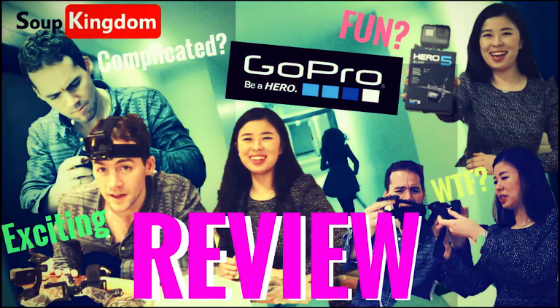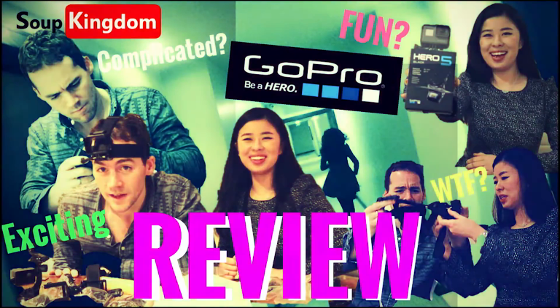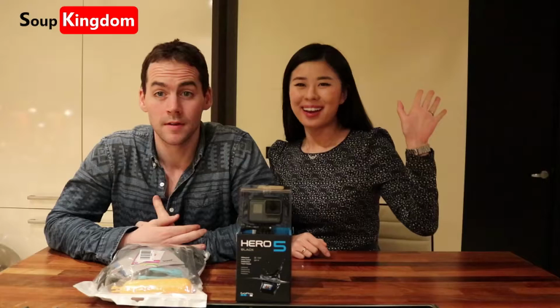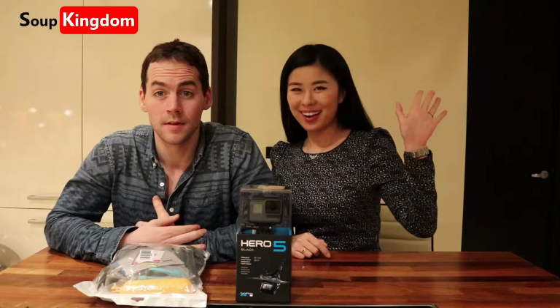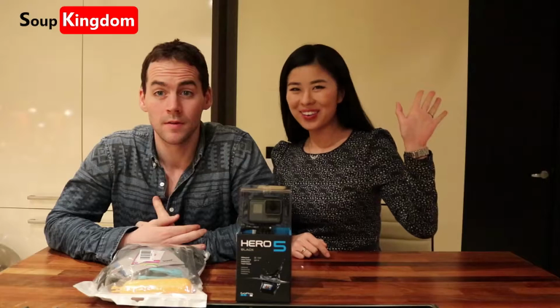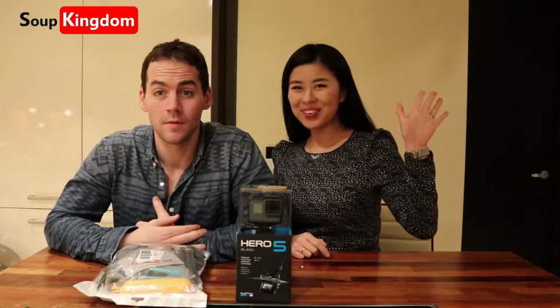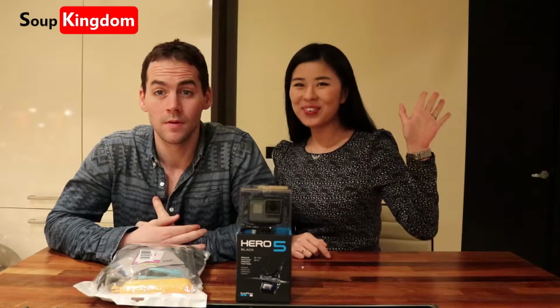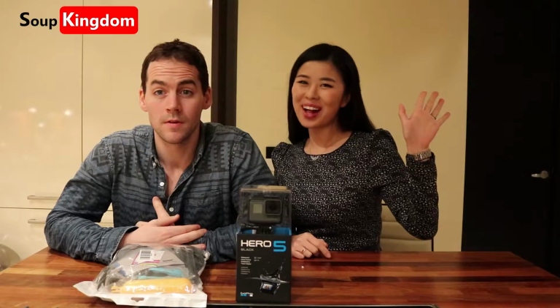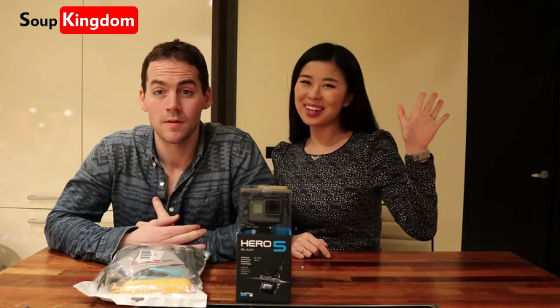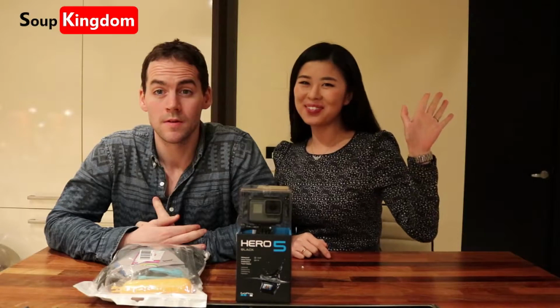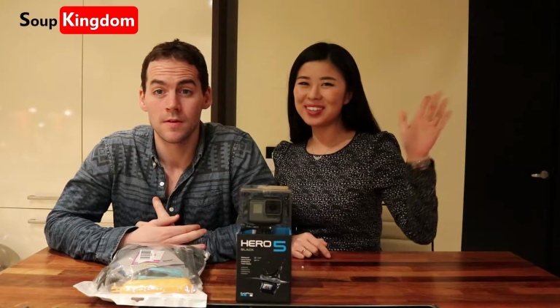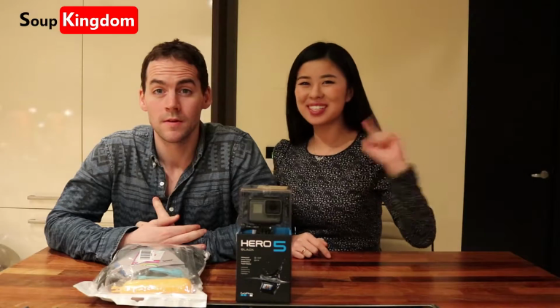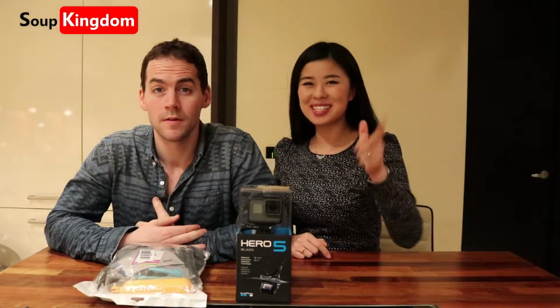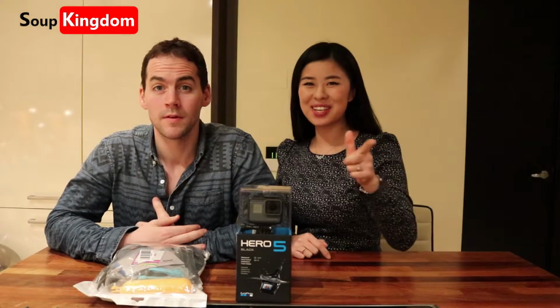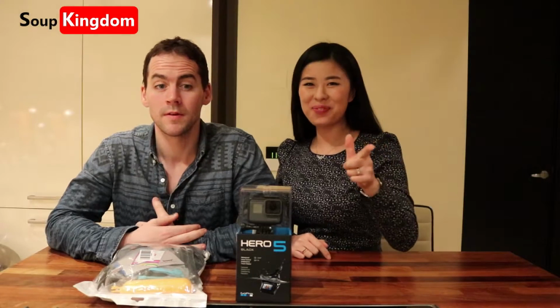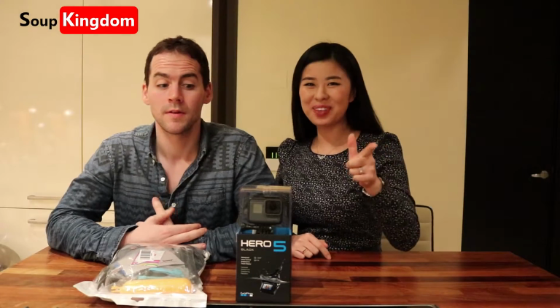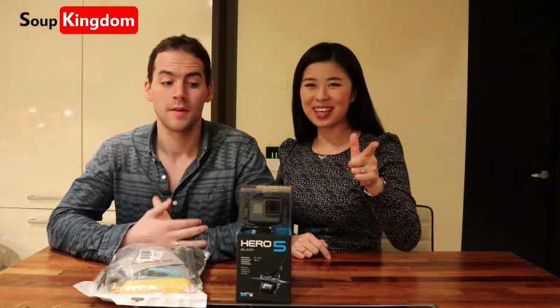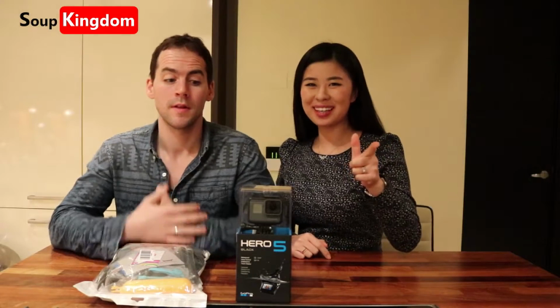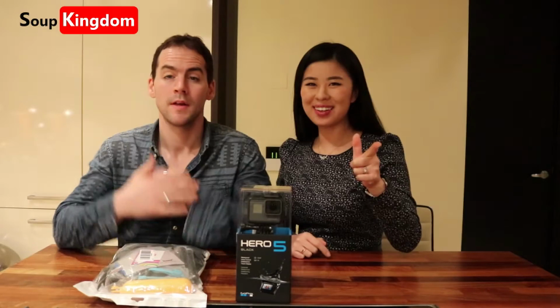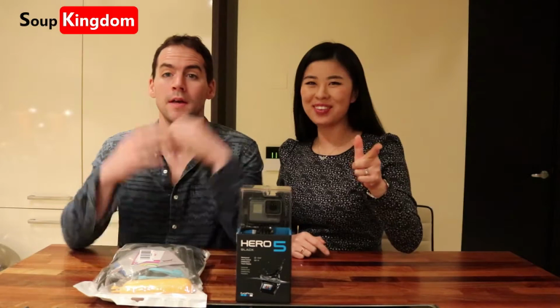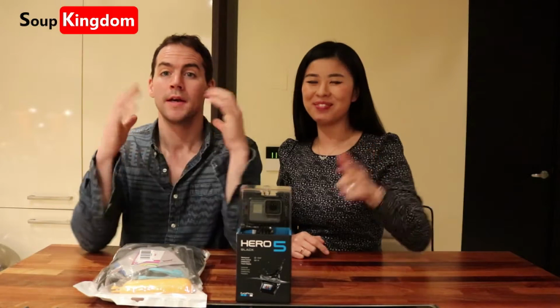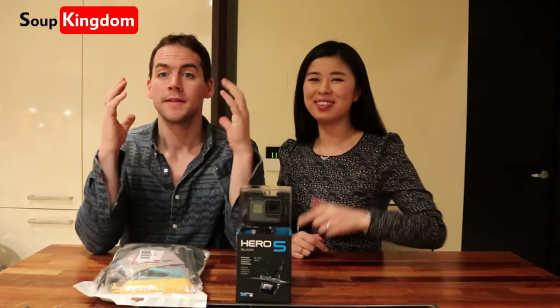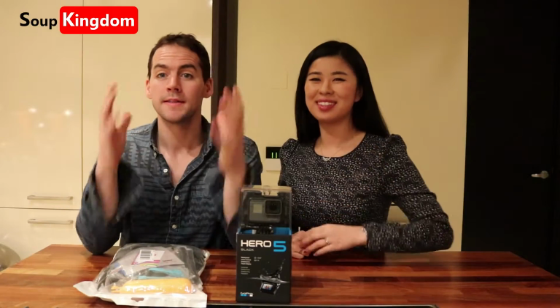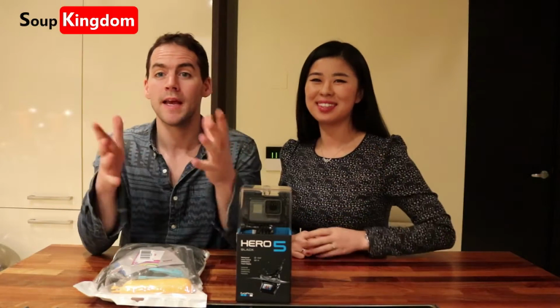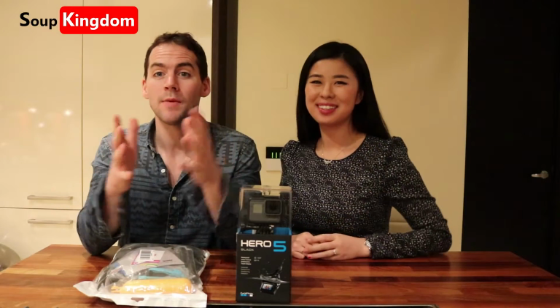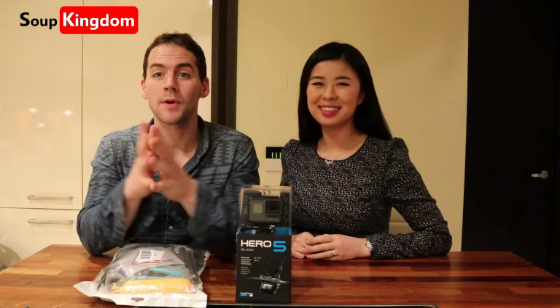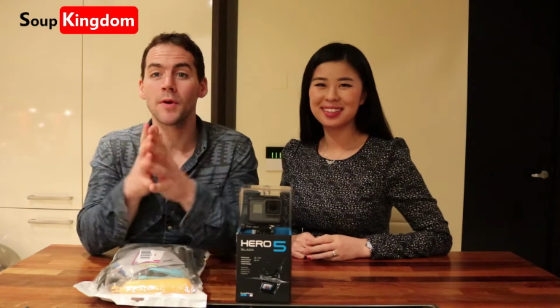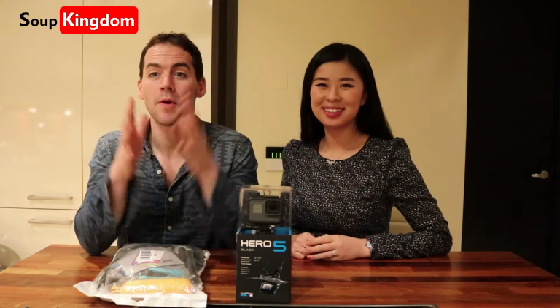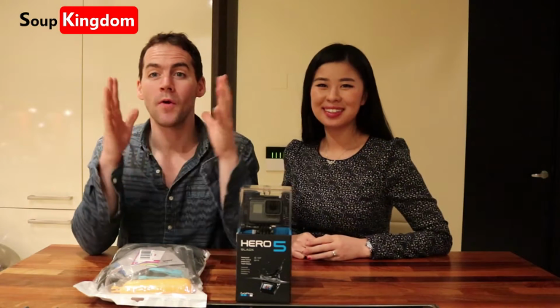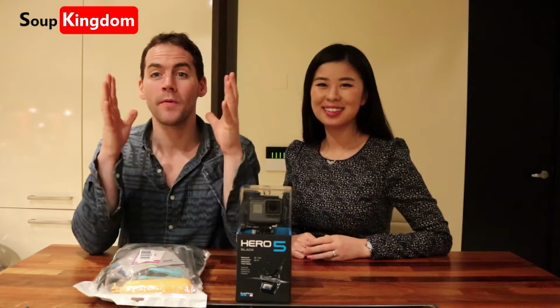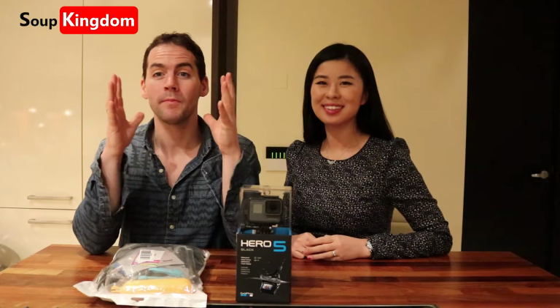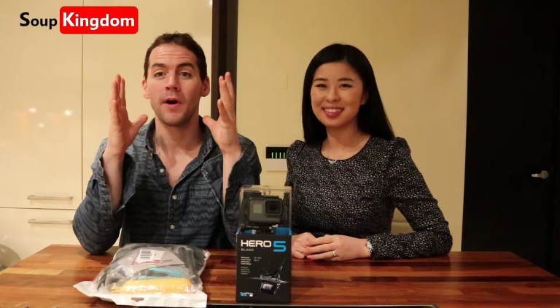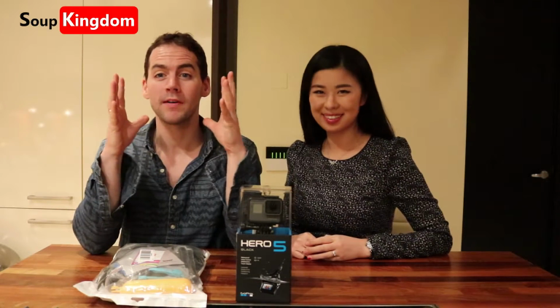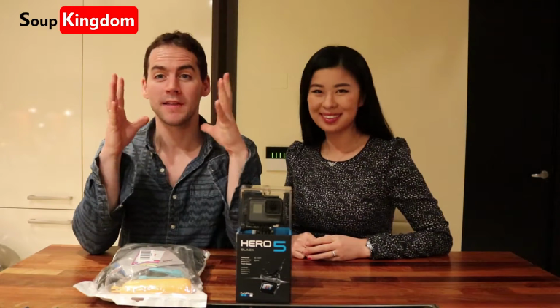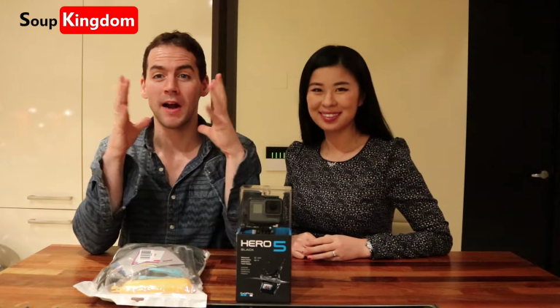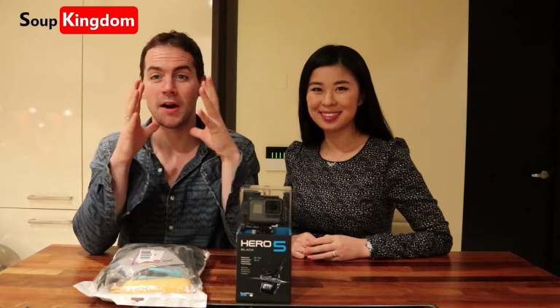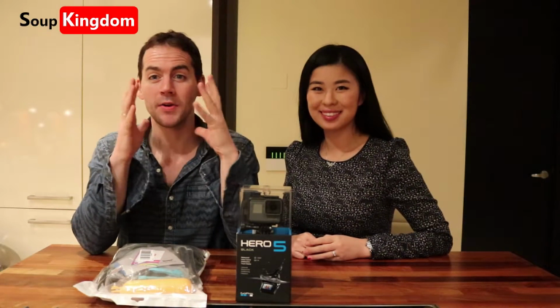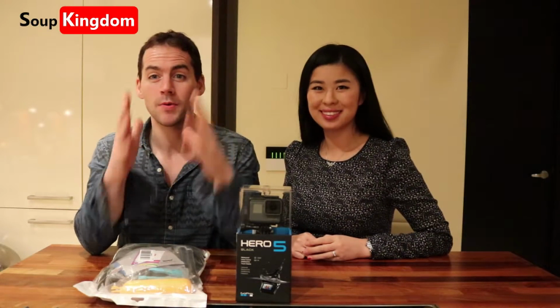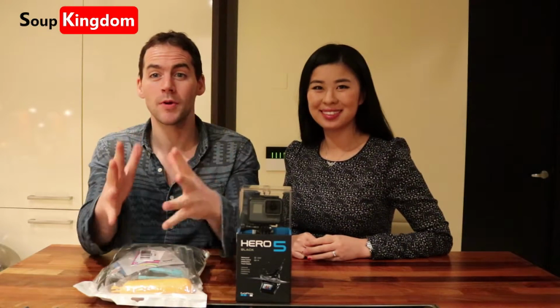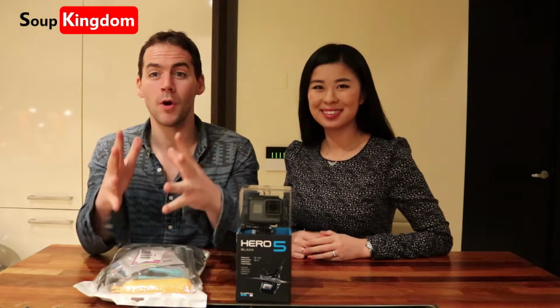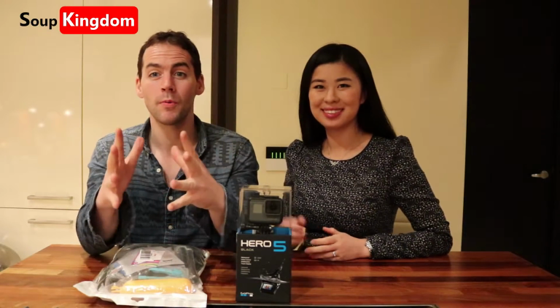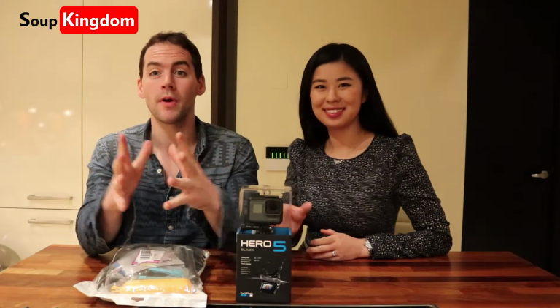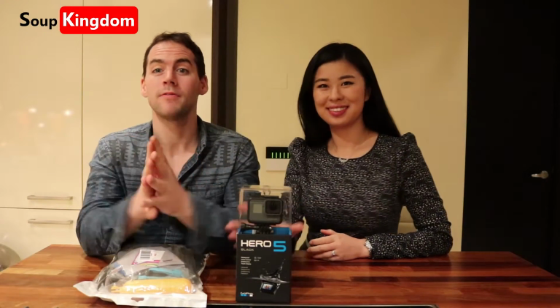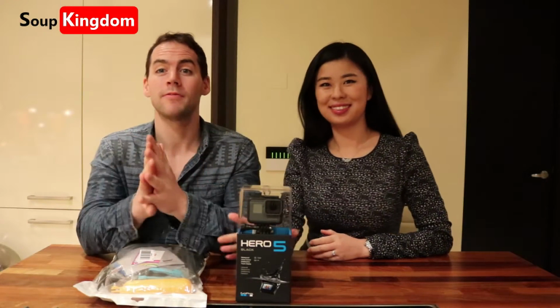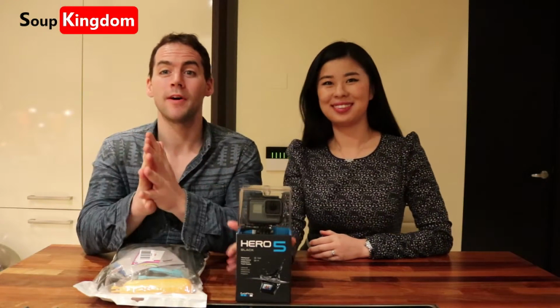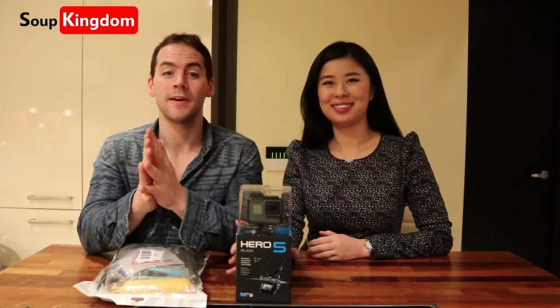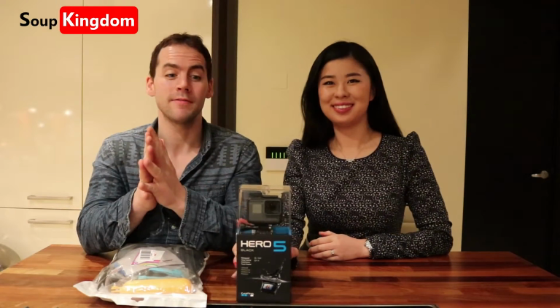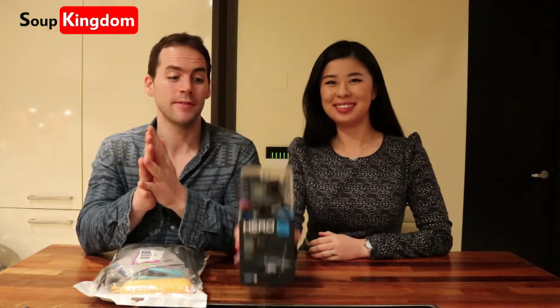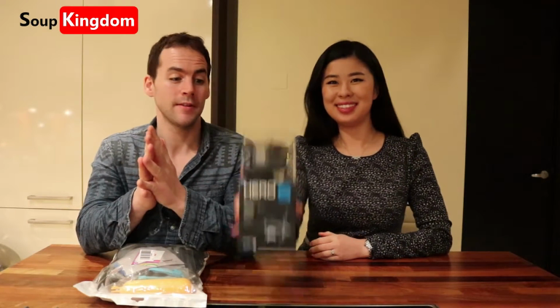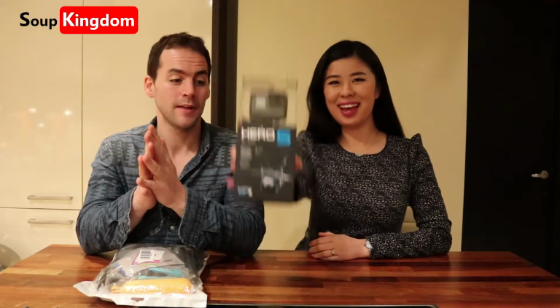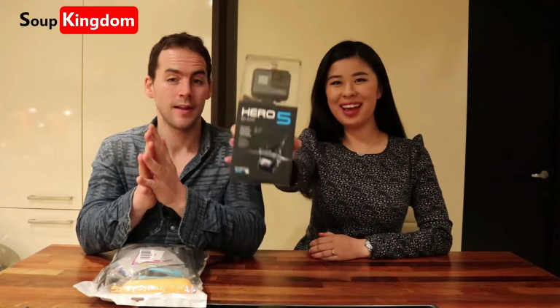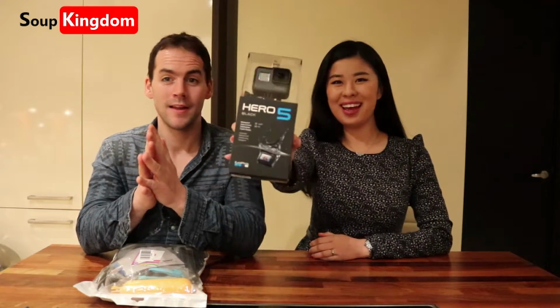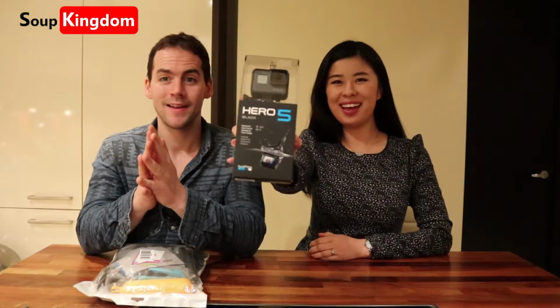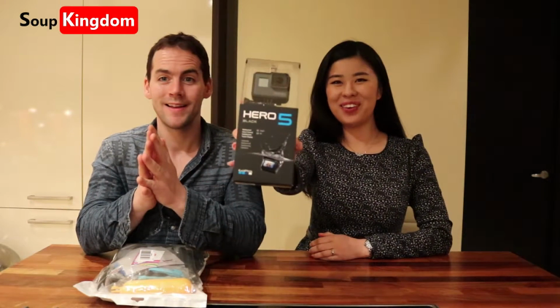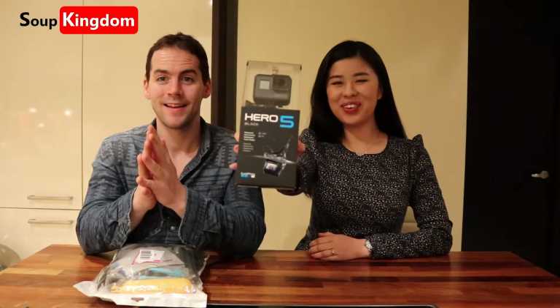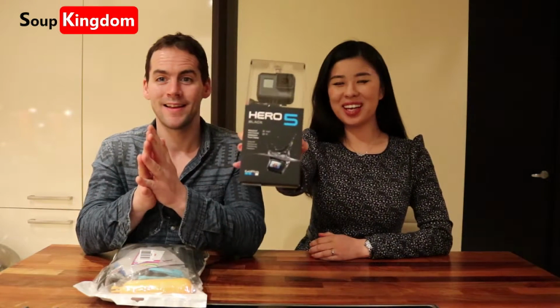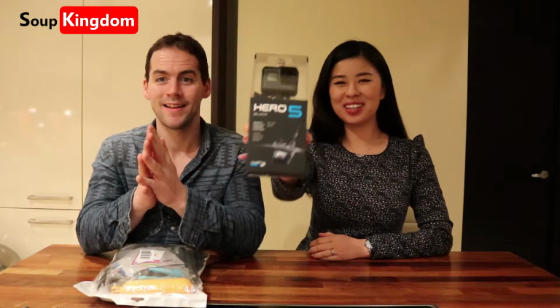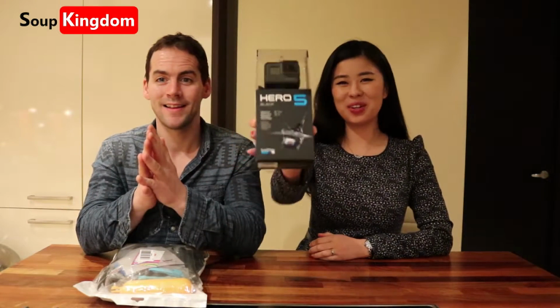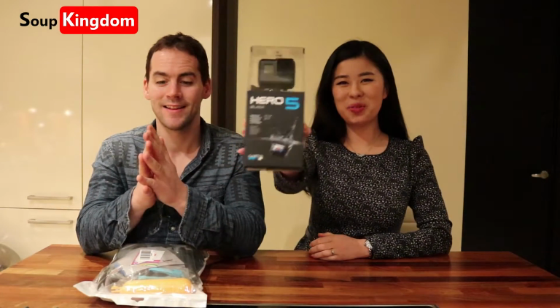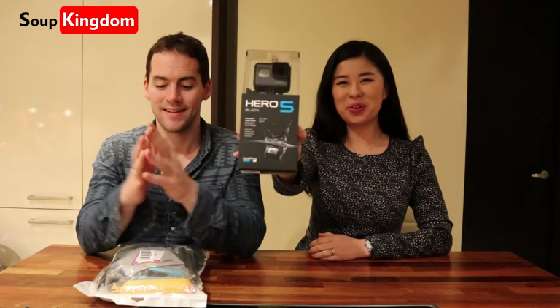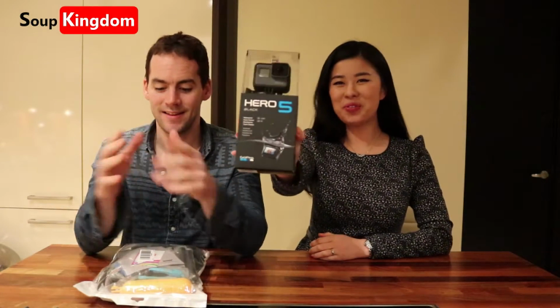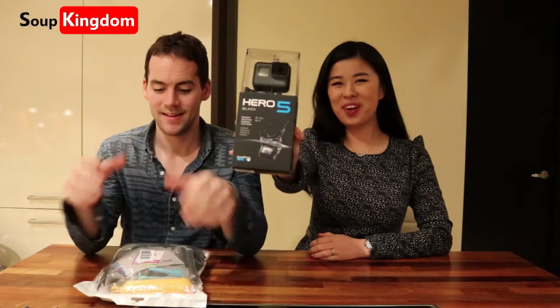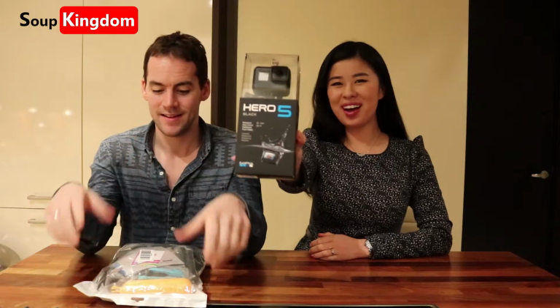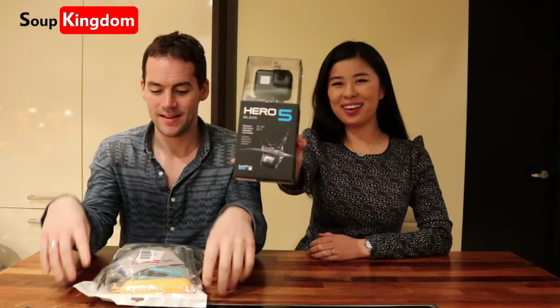Hello and welcome to the Sith Kingdom. Today we're going to unbox our new GoPro 5. Yeah, we got the GoPro 5.